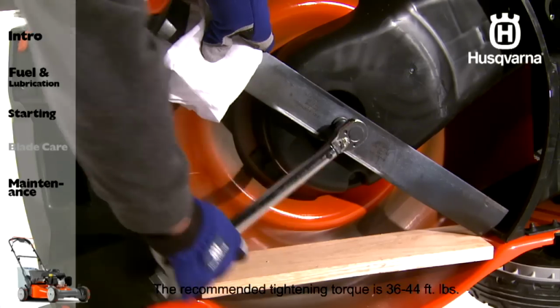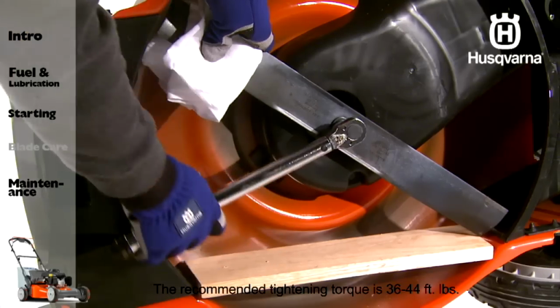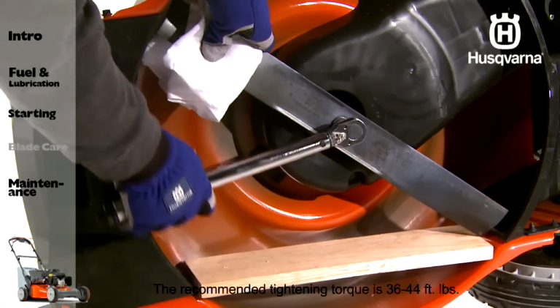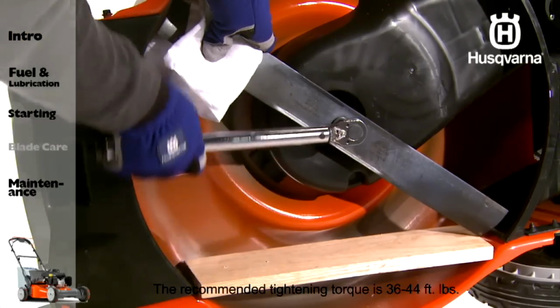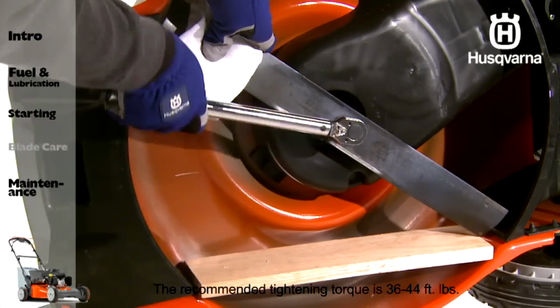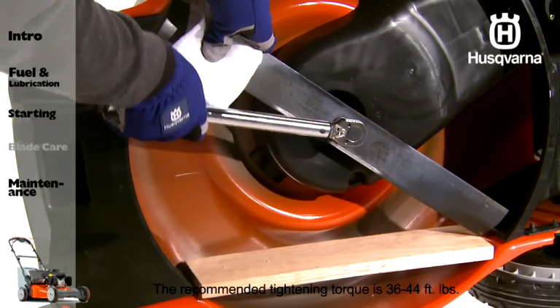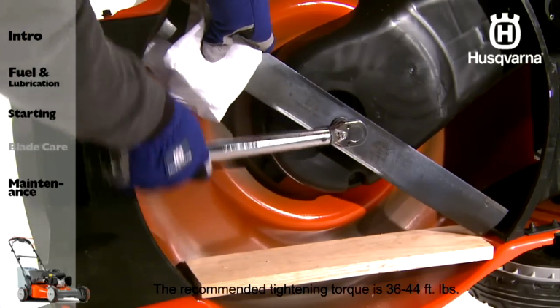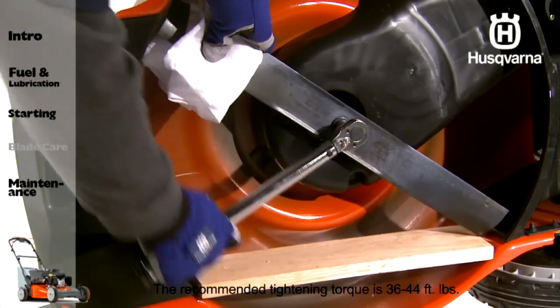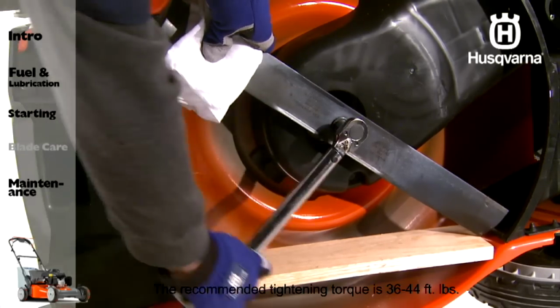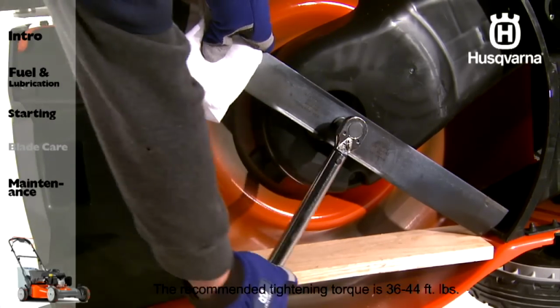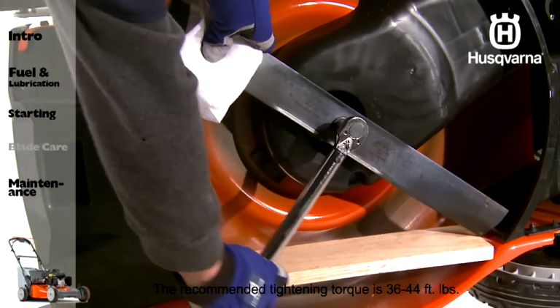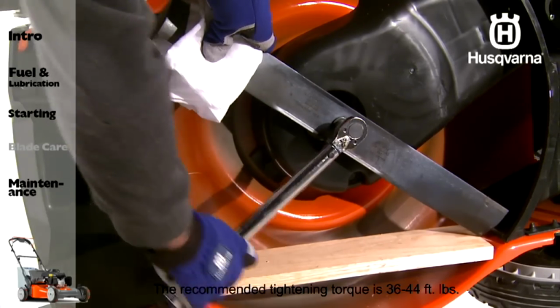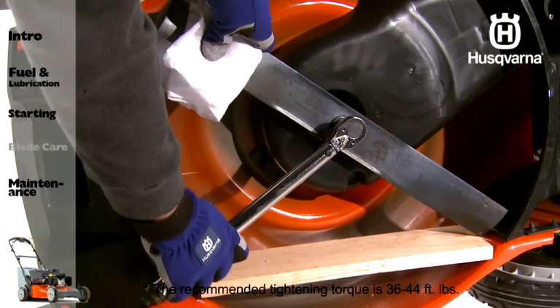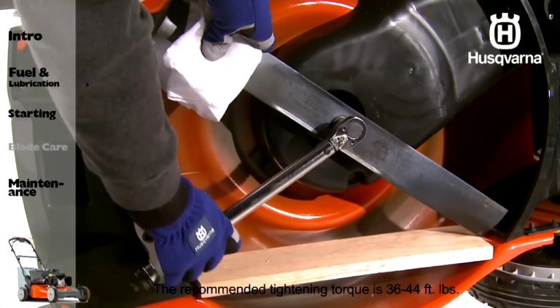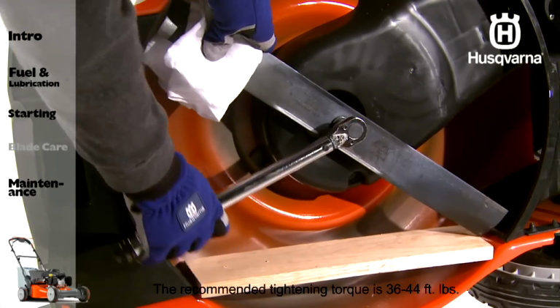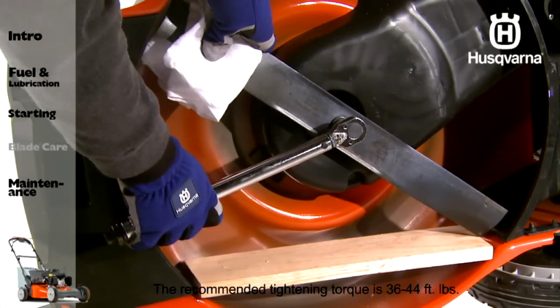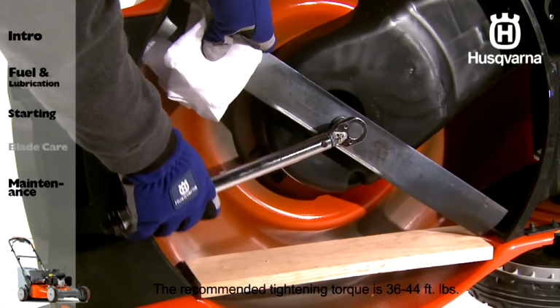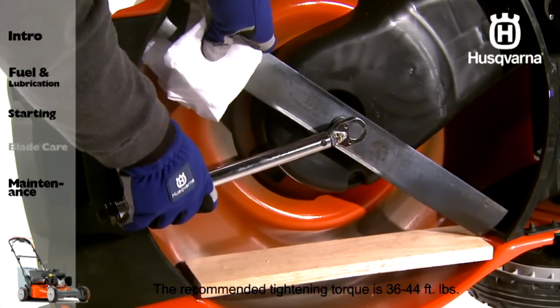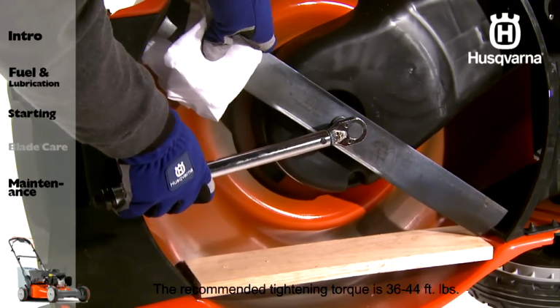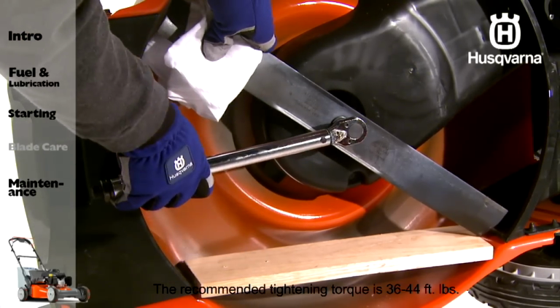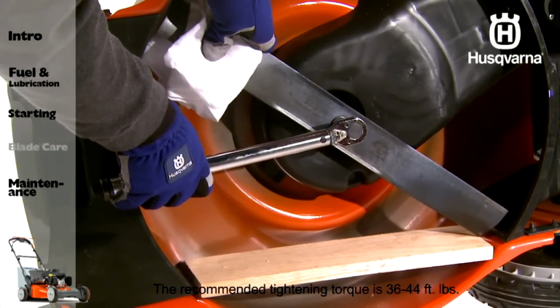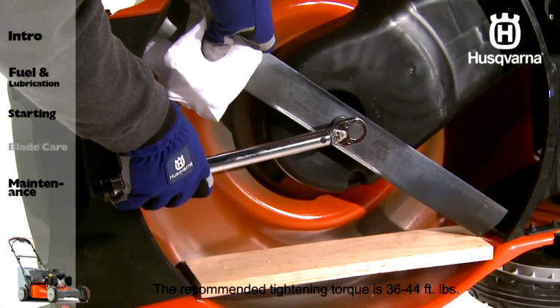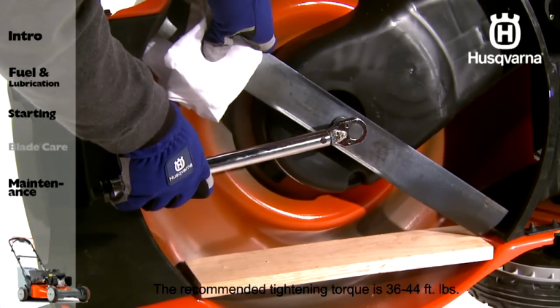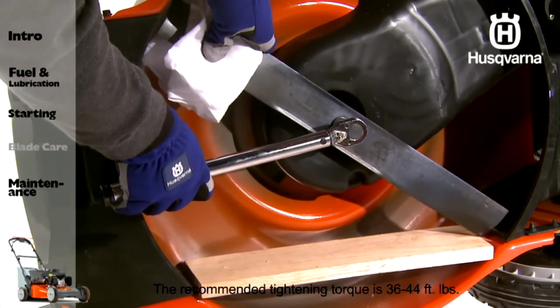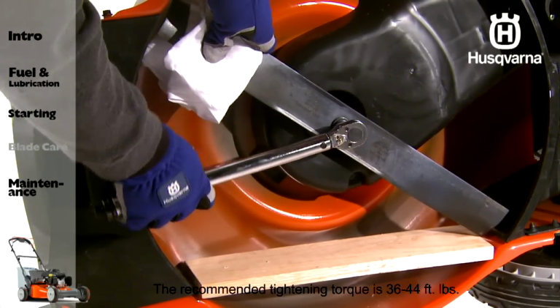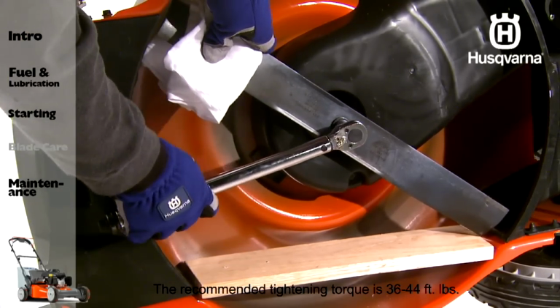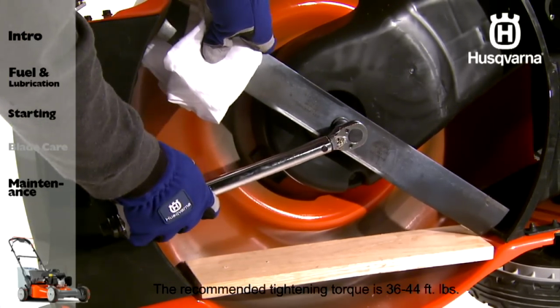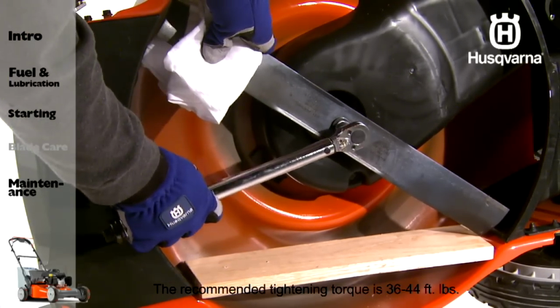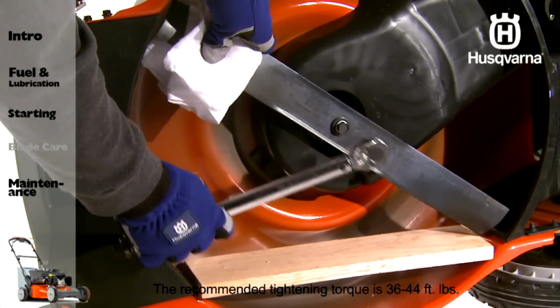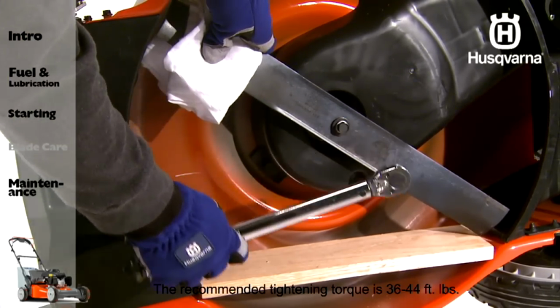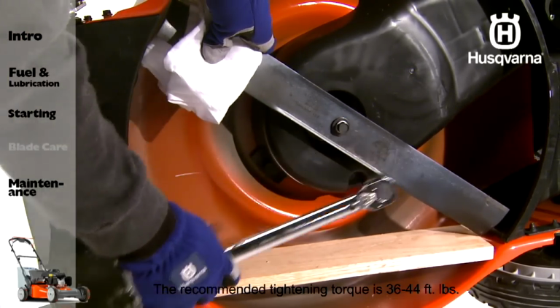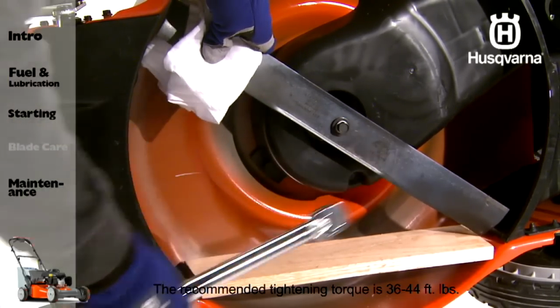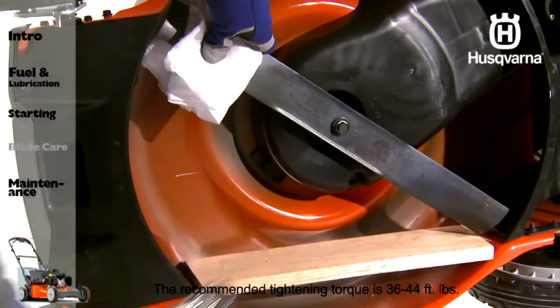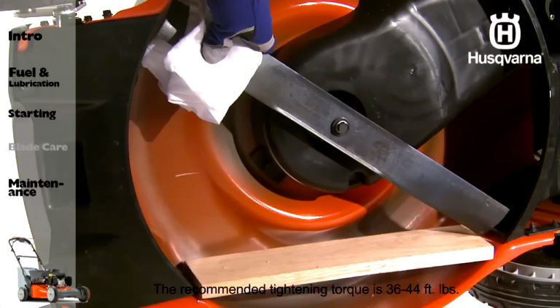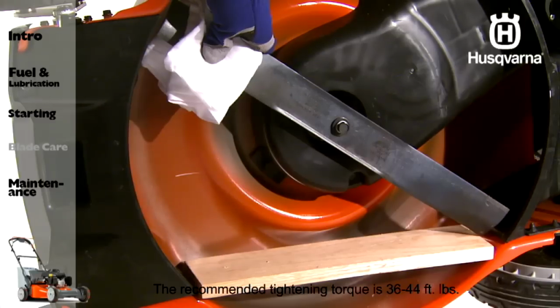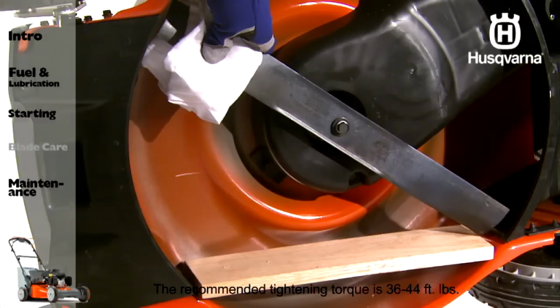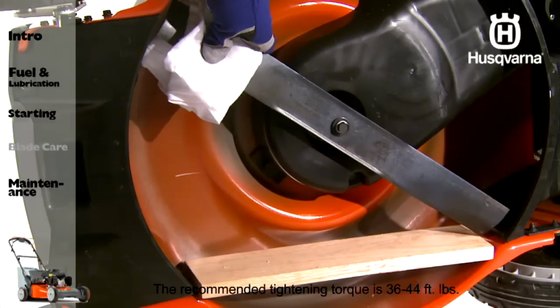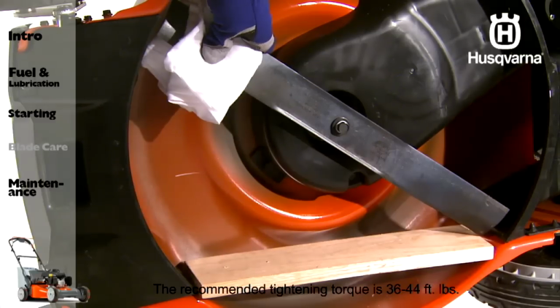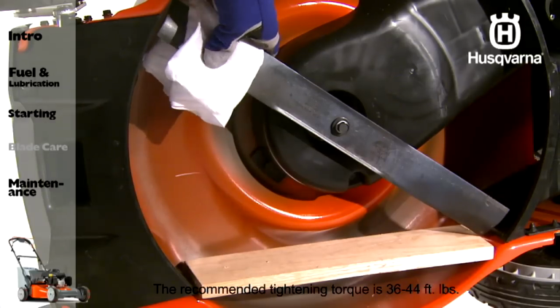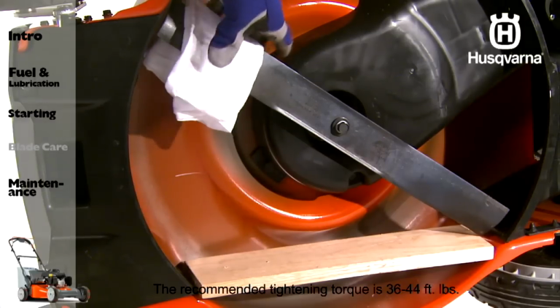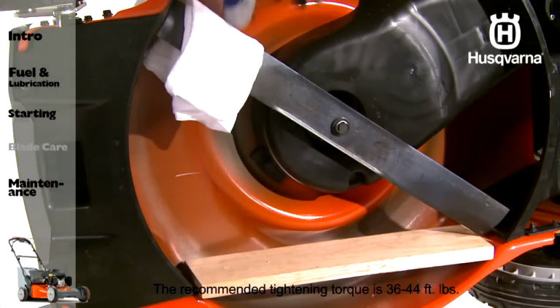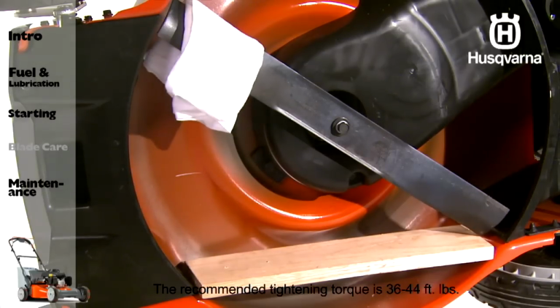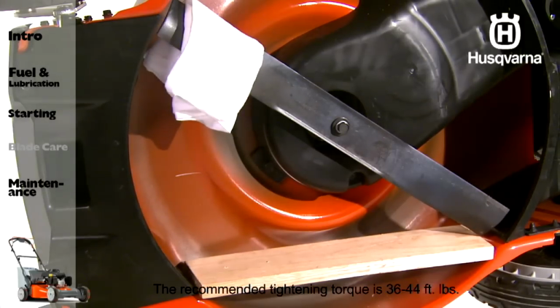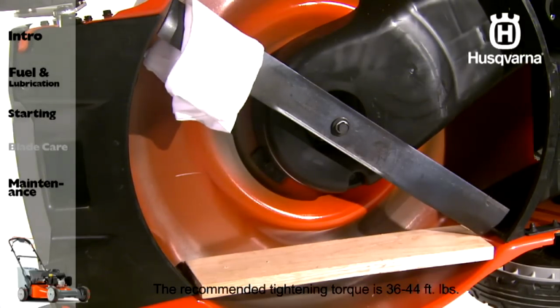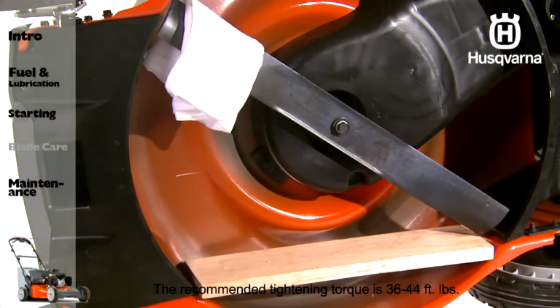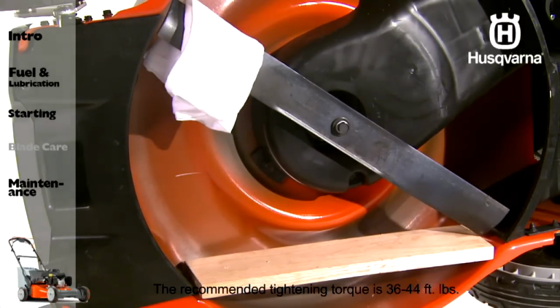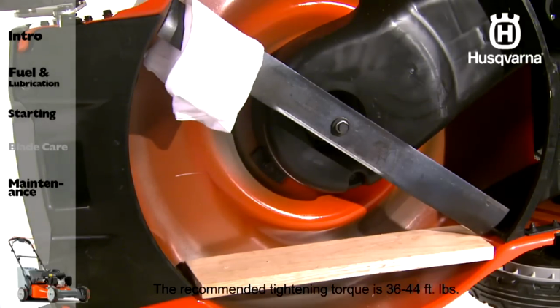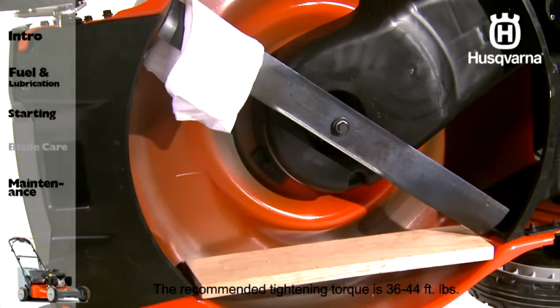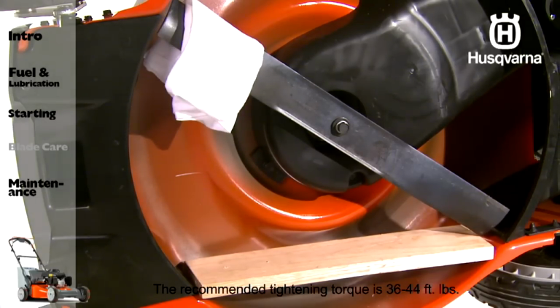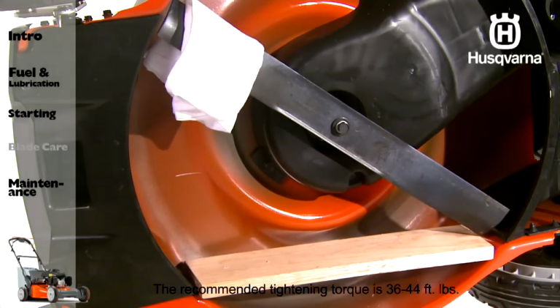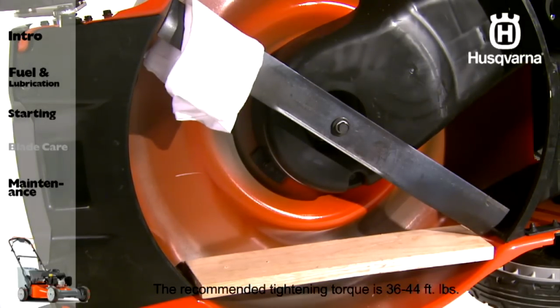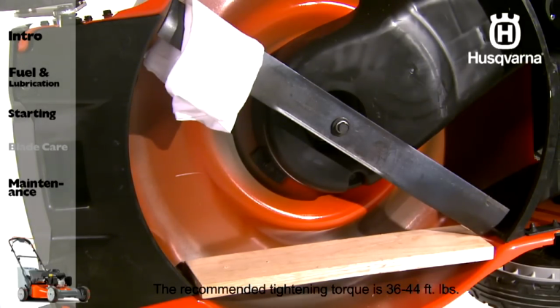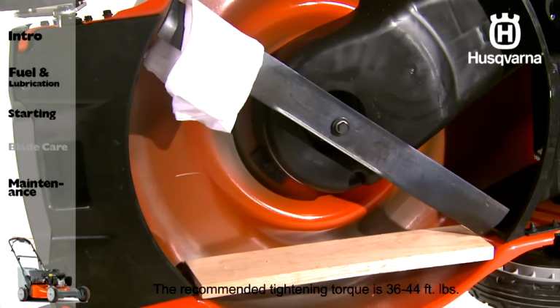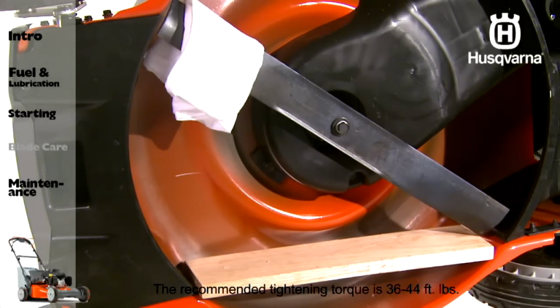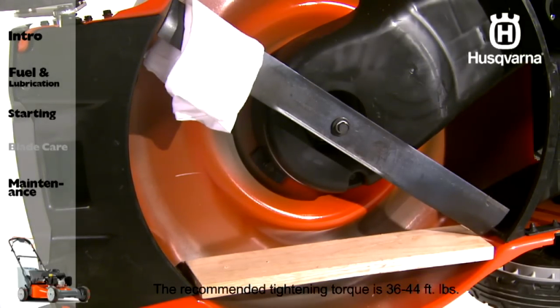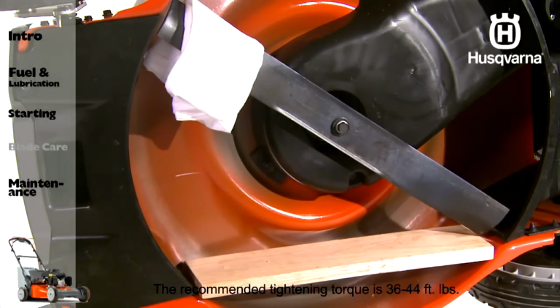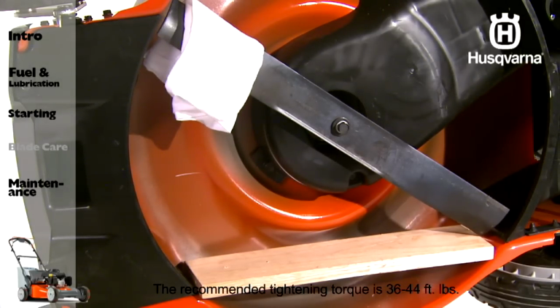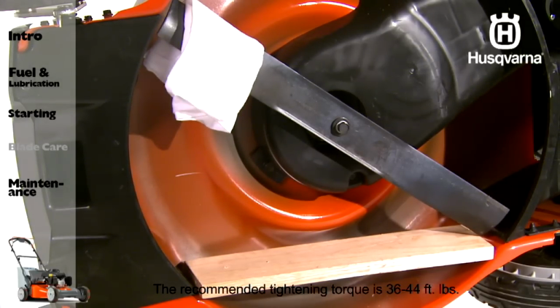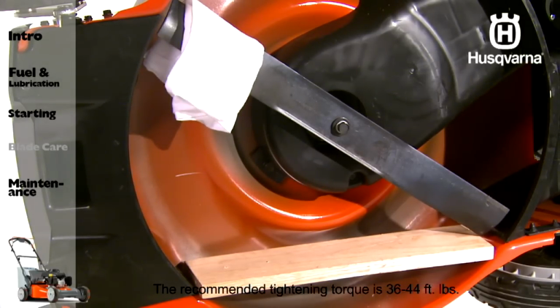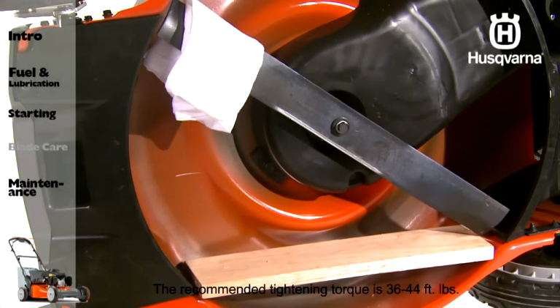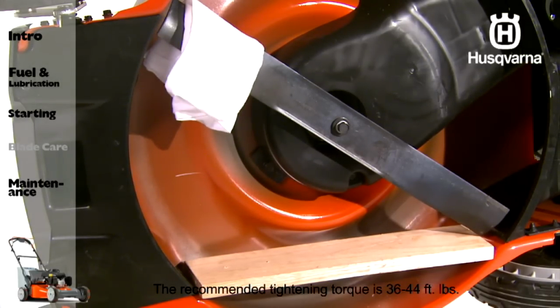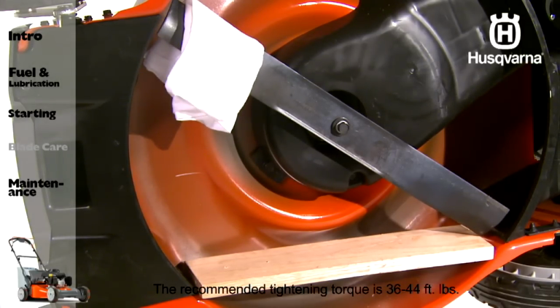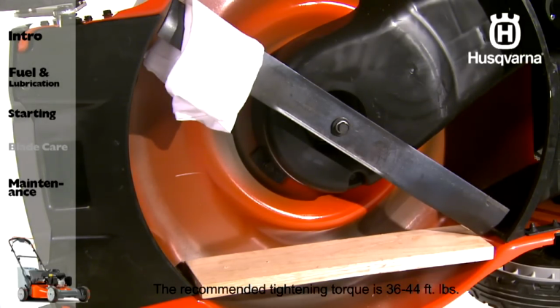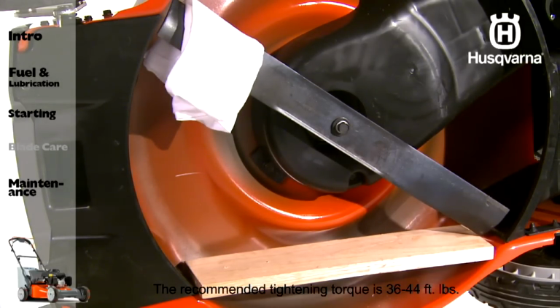Blade bolts are specially heat treated. If the bolt needs replacing, replace only with an approved bolt.